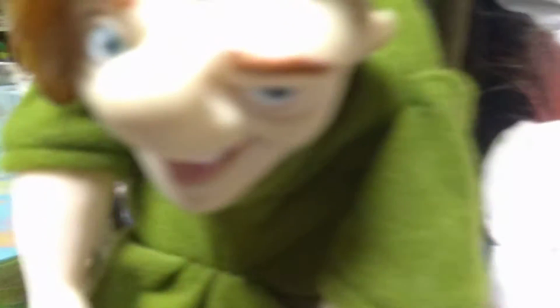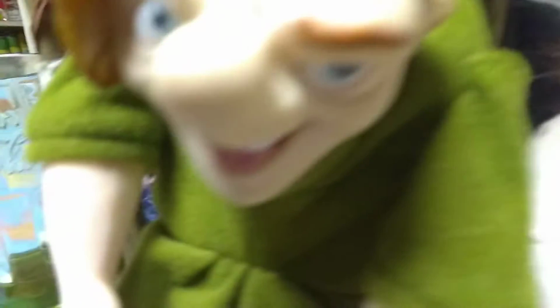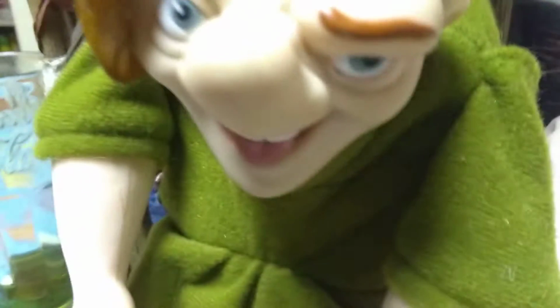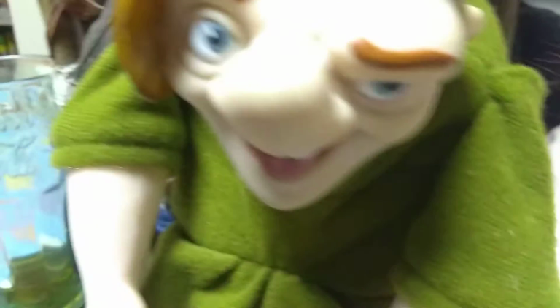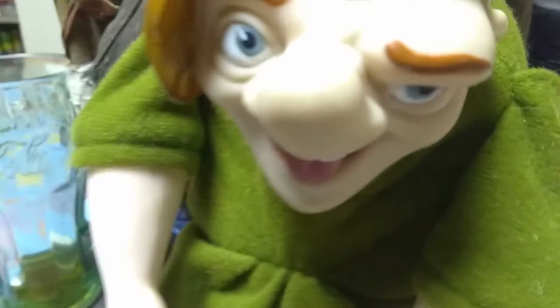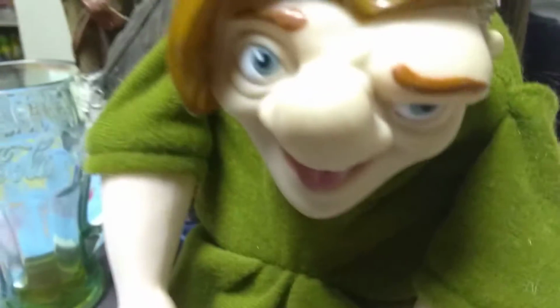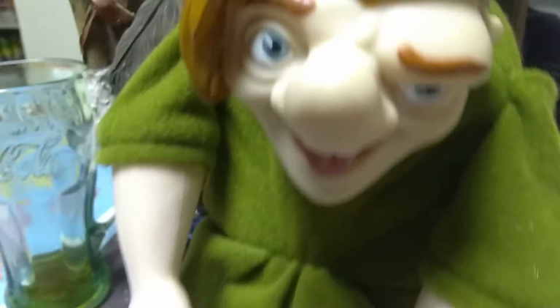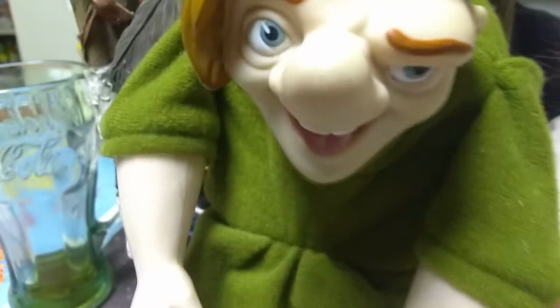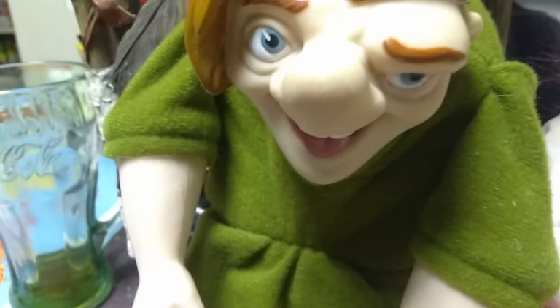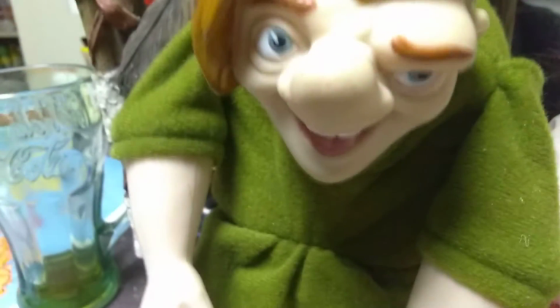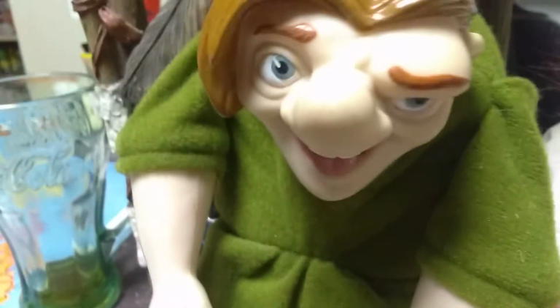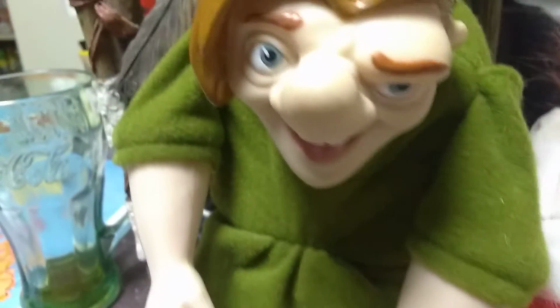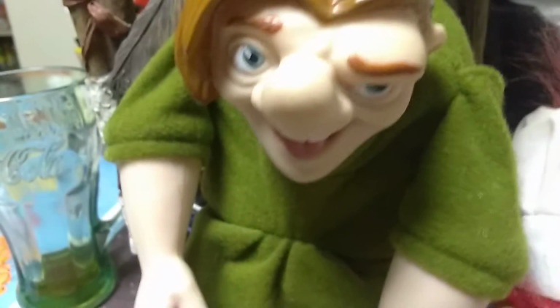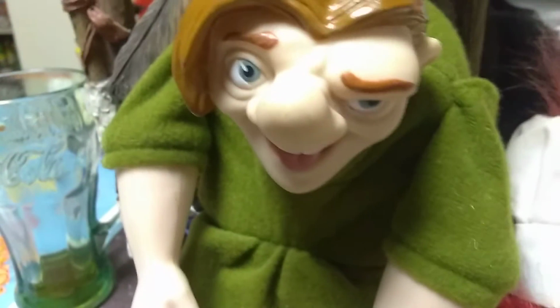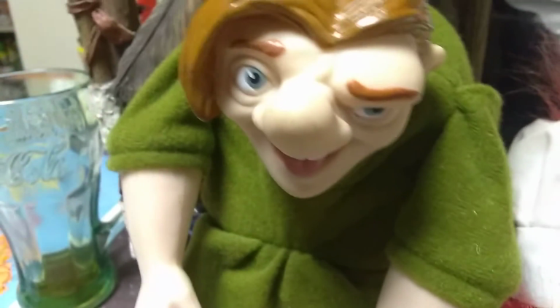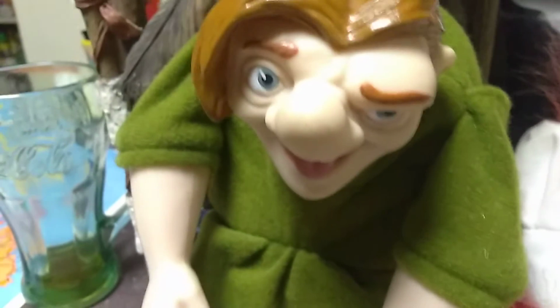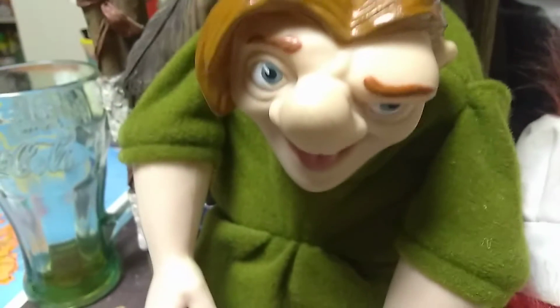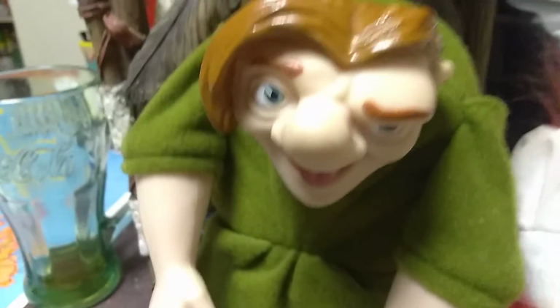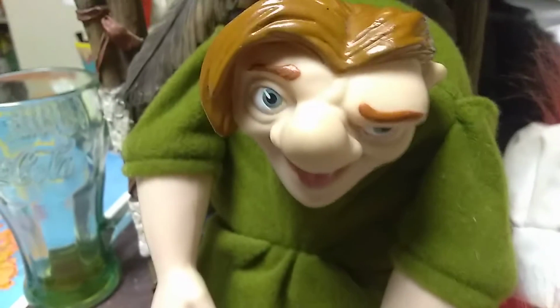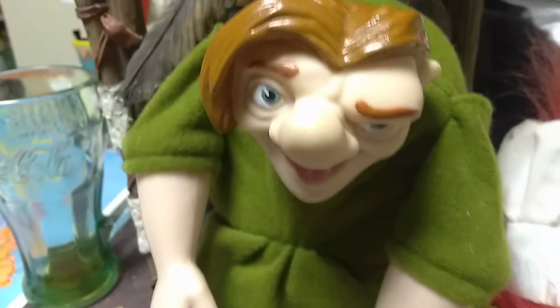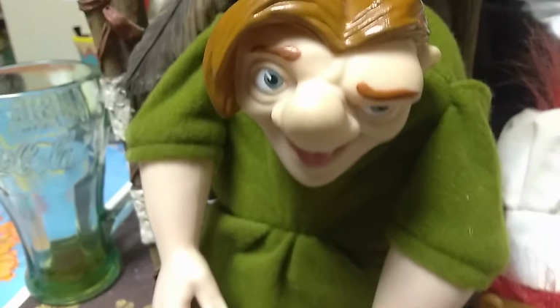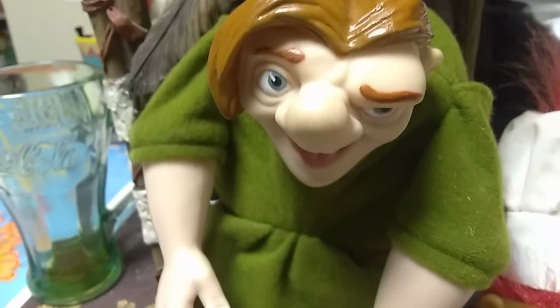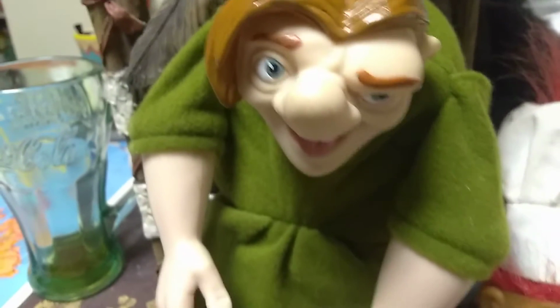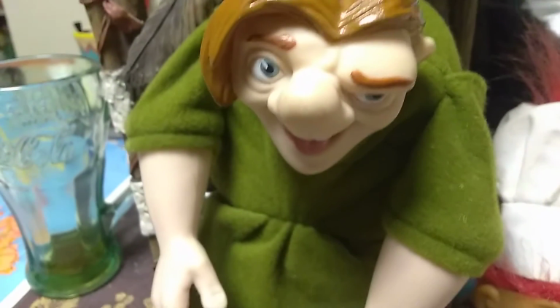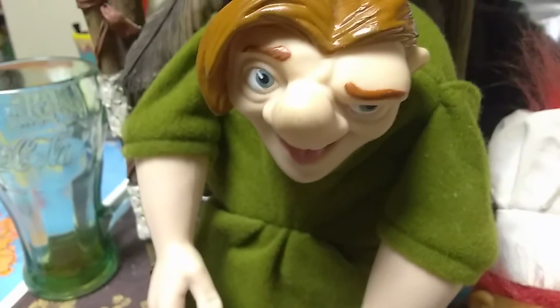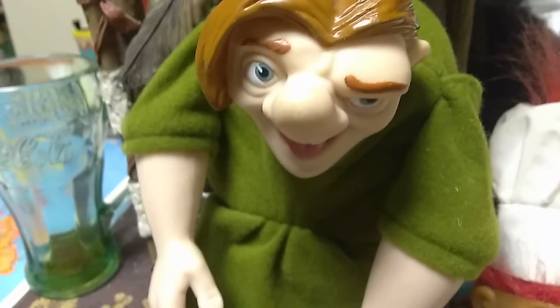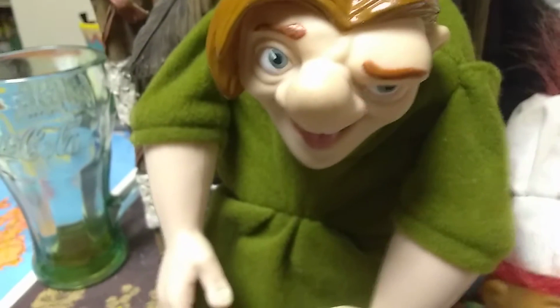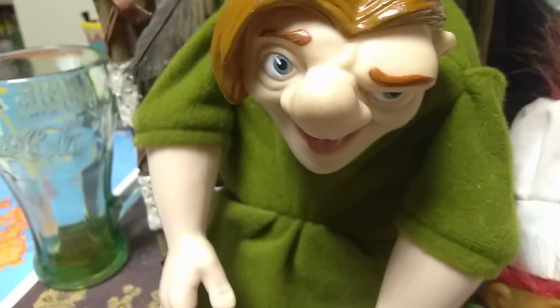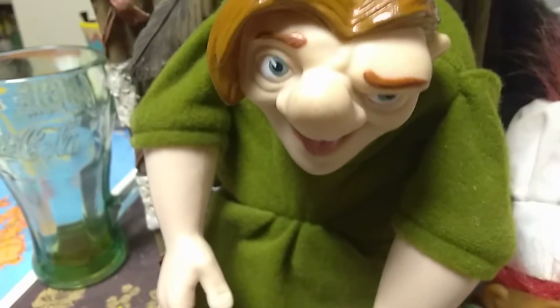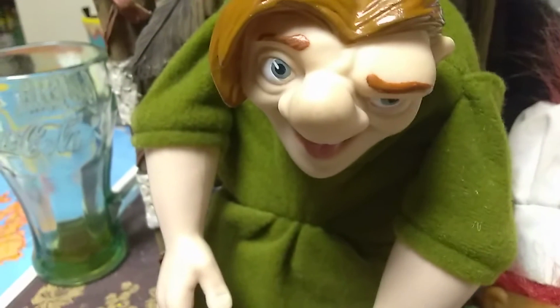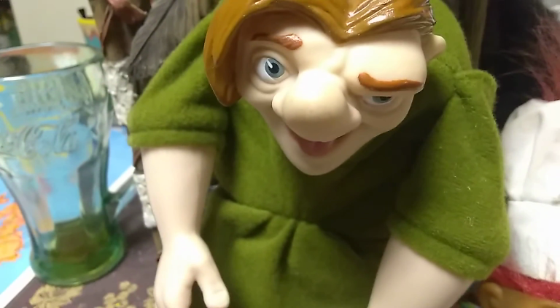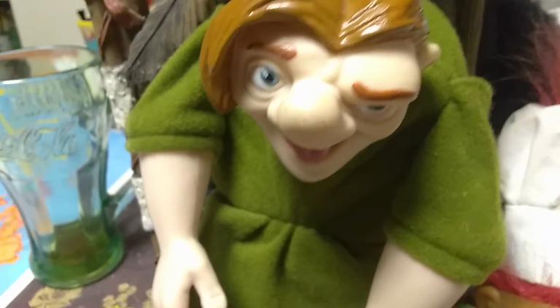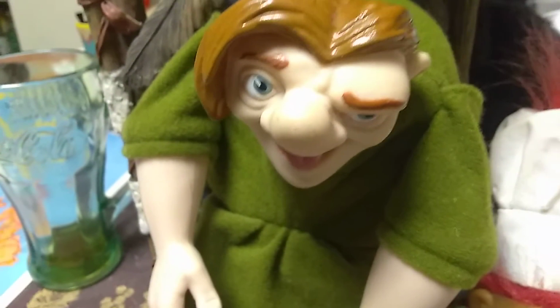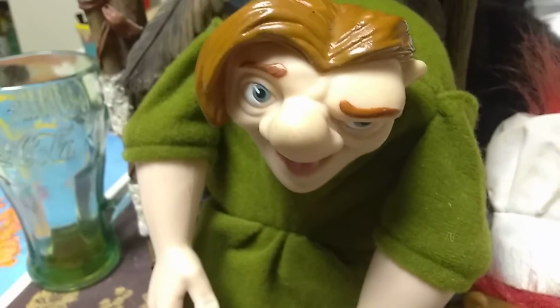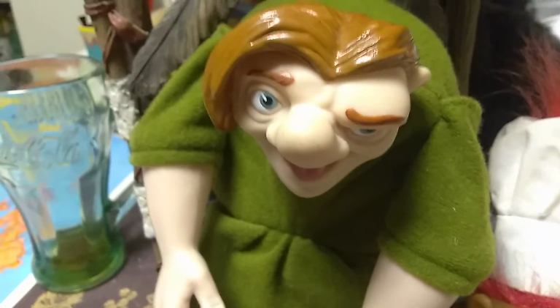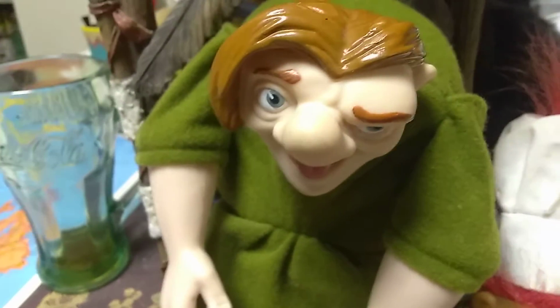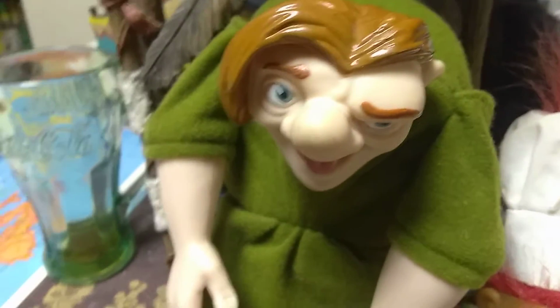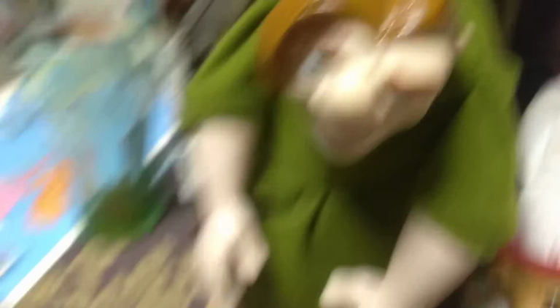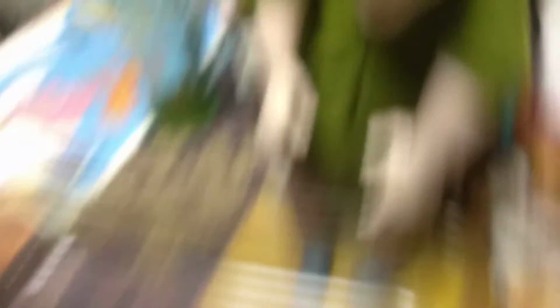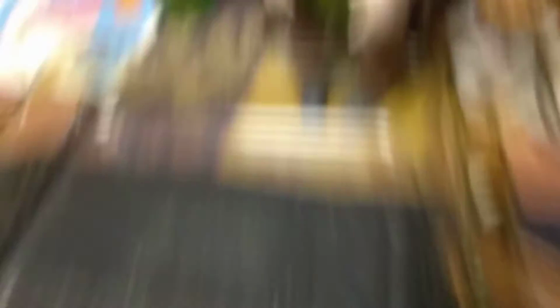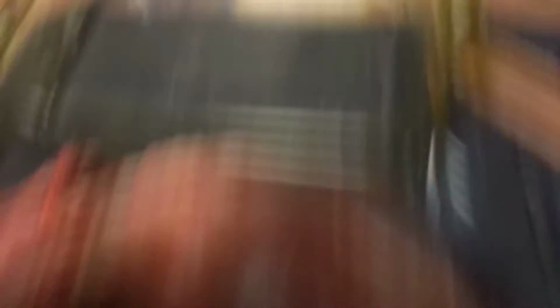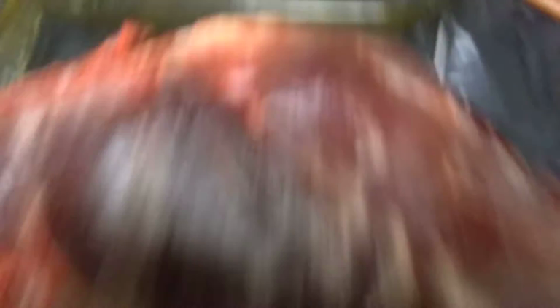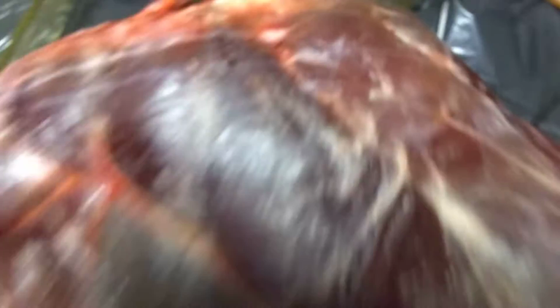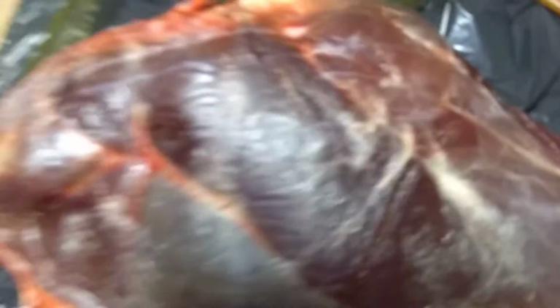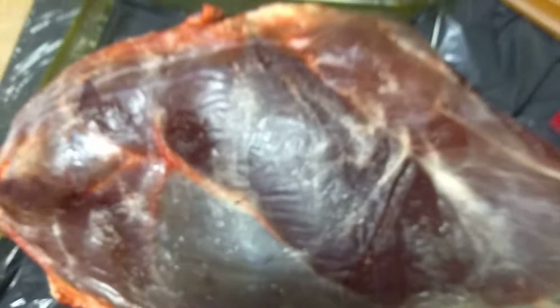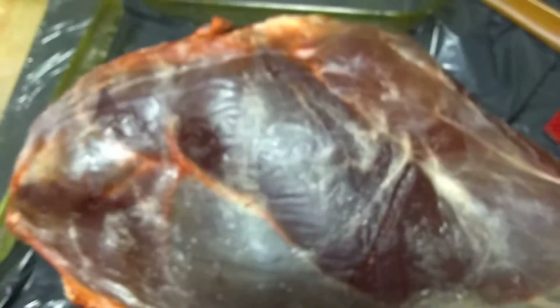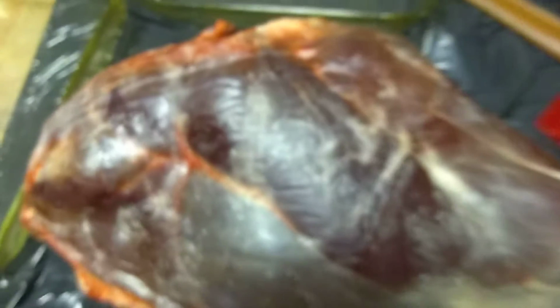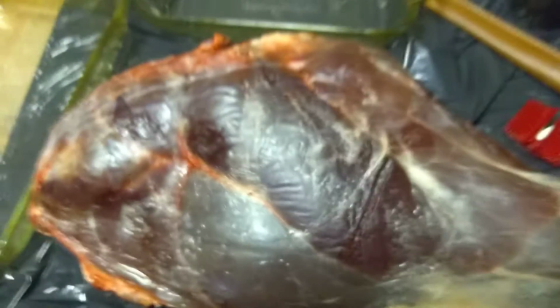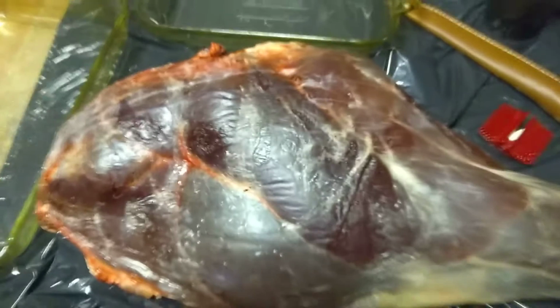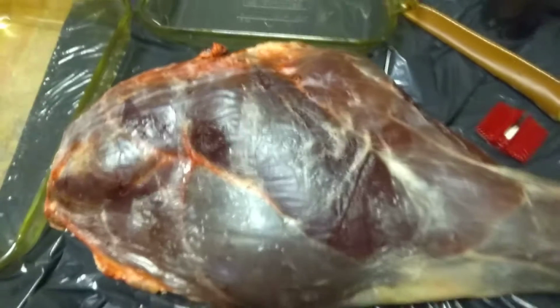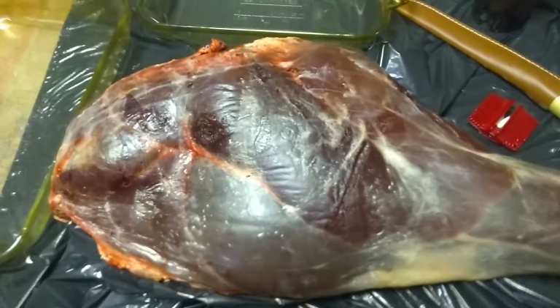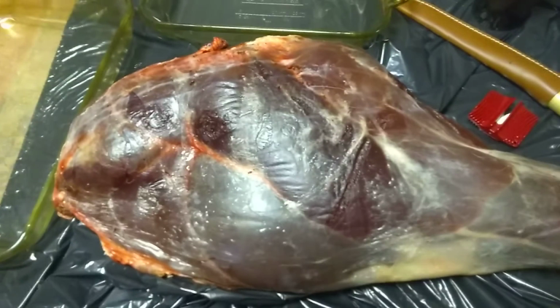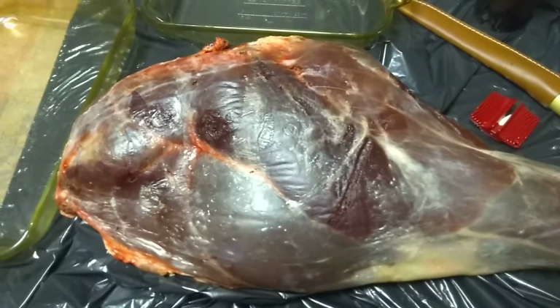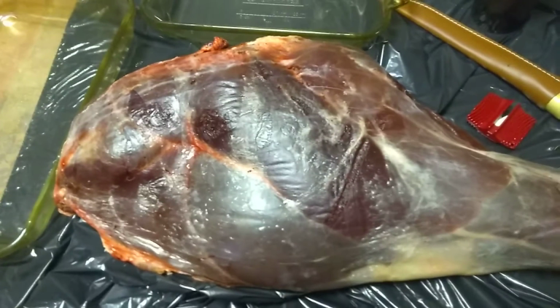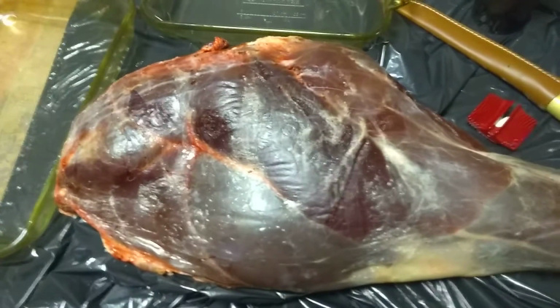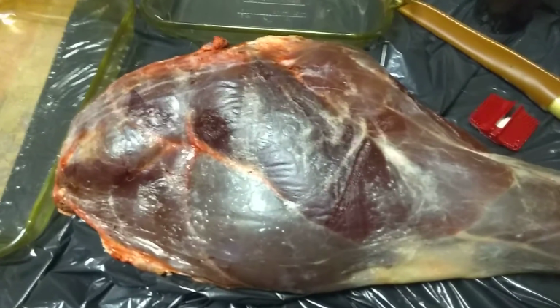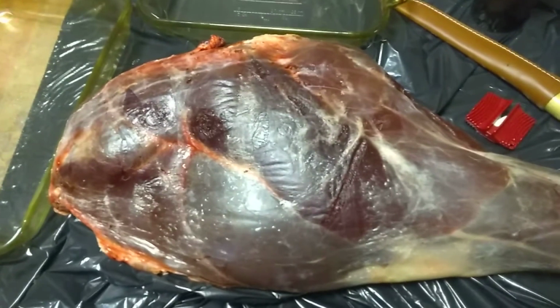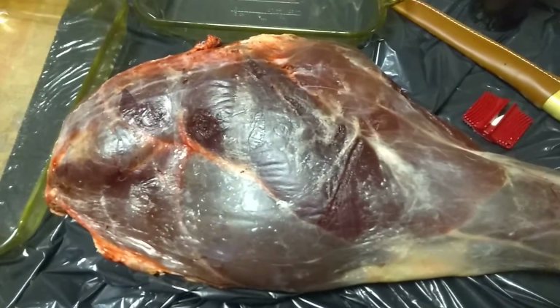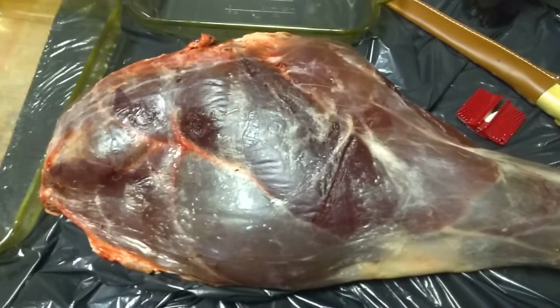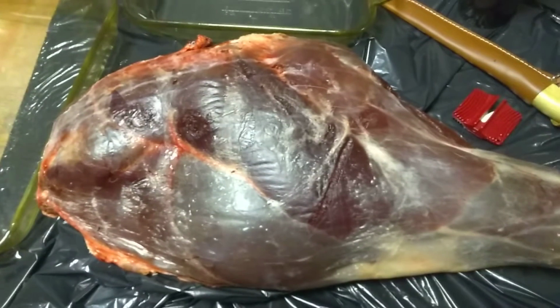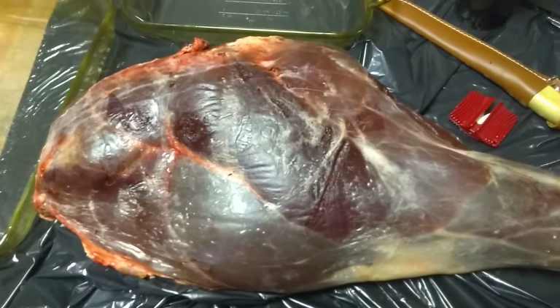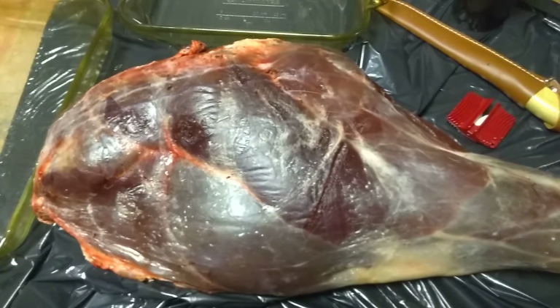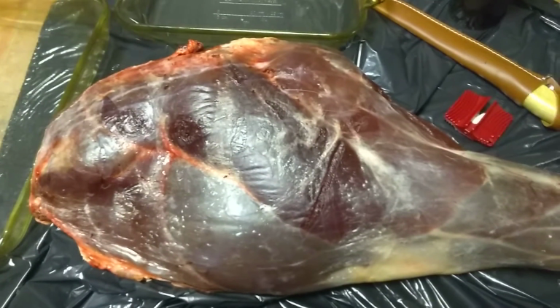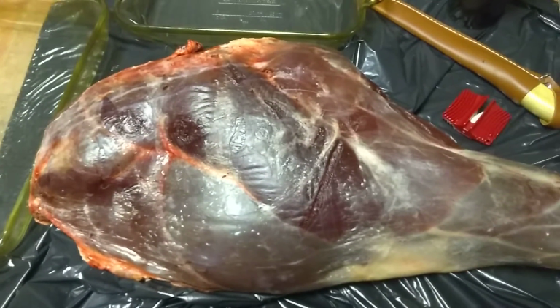We're not messing around. It's time to cut up this hind quarter. We'll talk to you later, everyone. Talk to you soon, folks. Bye.